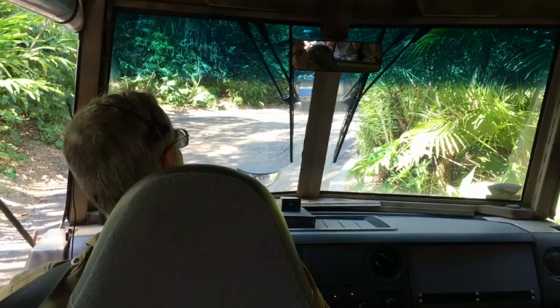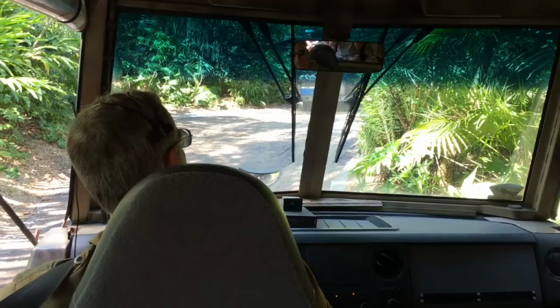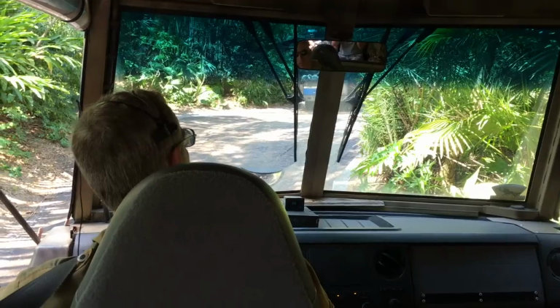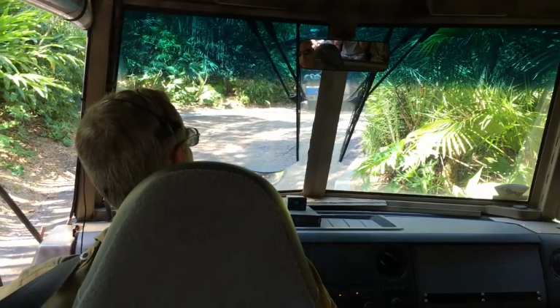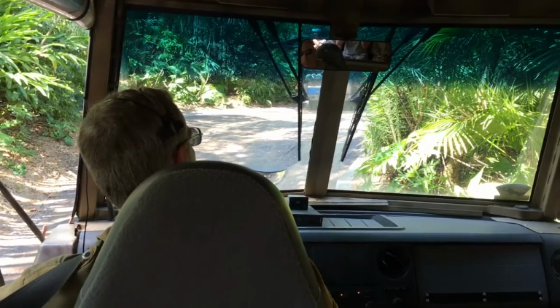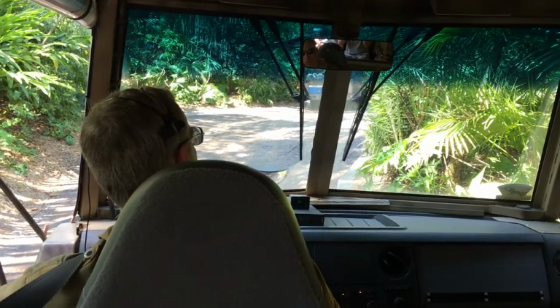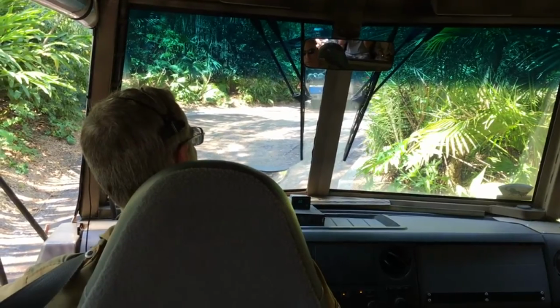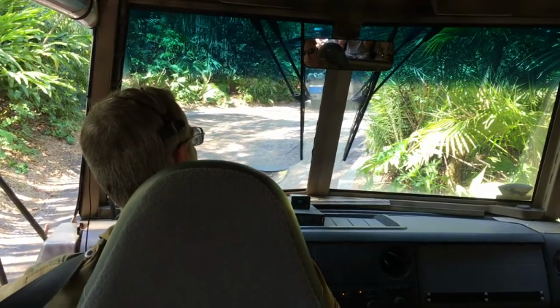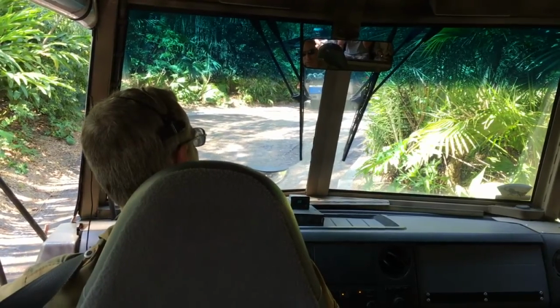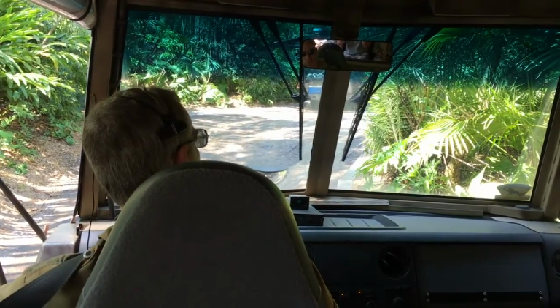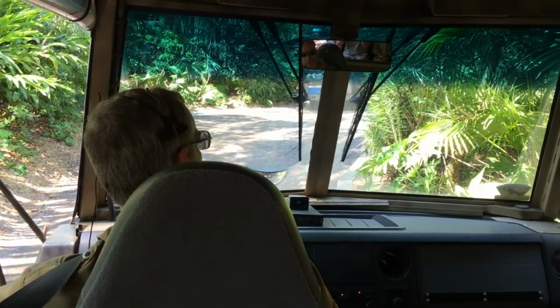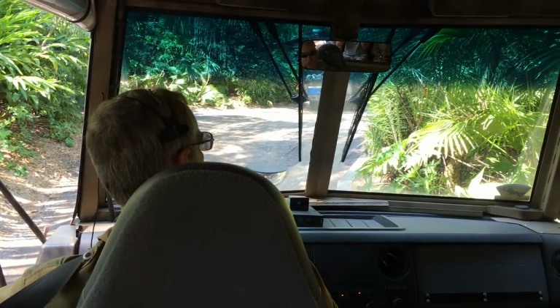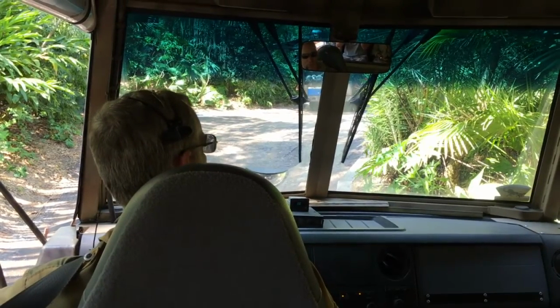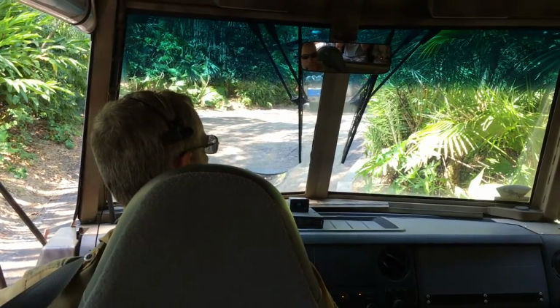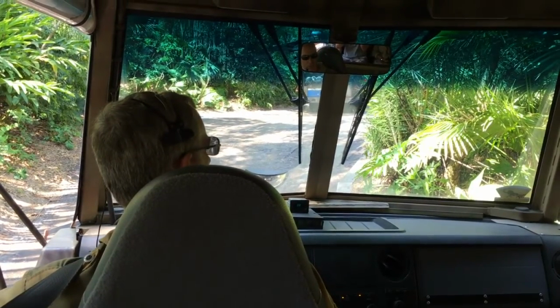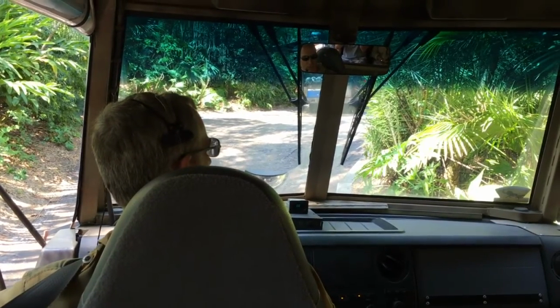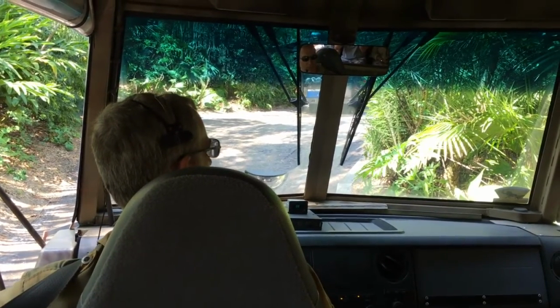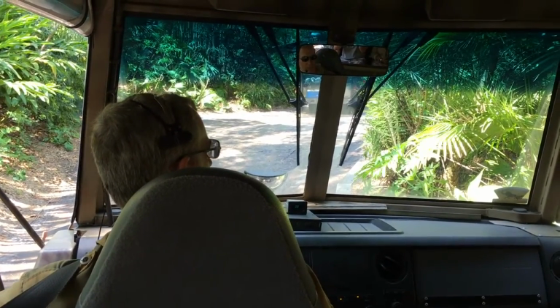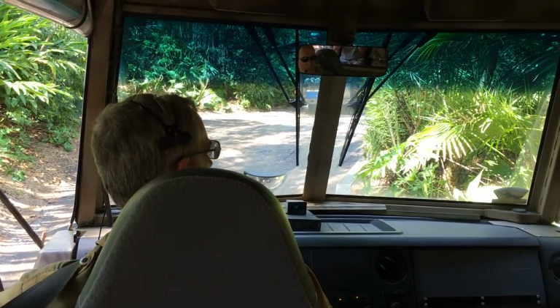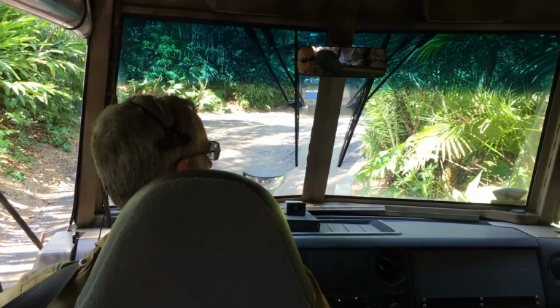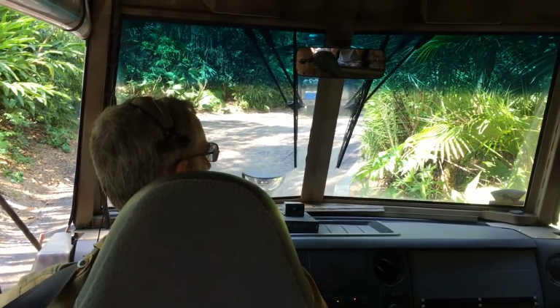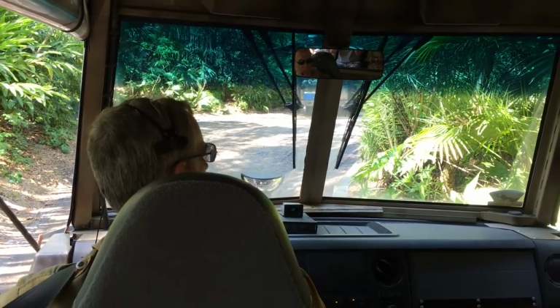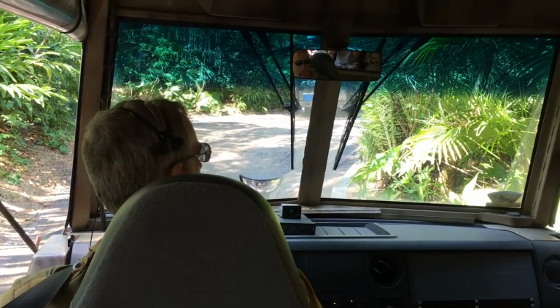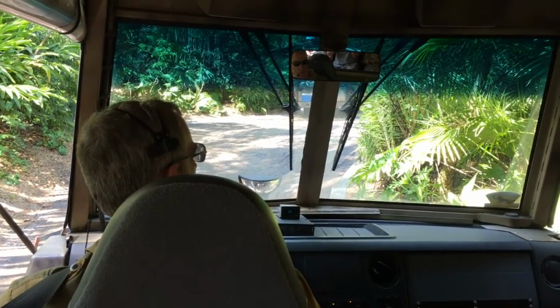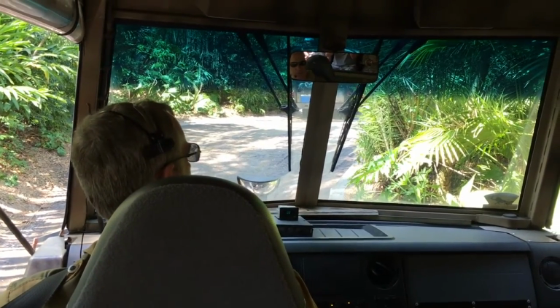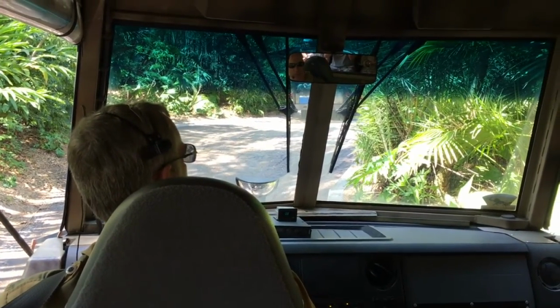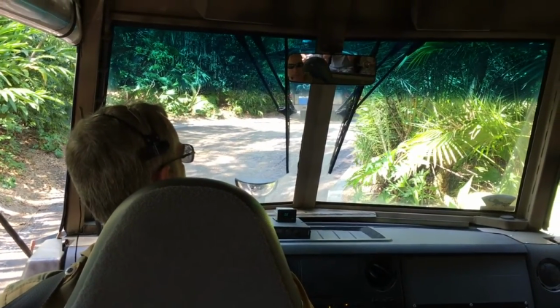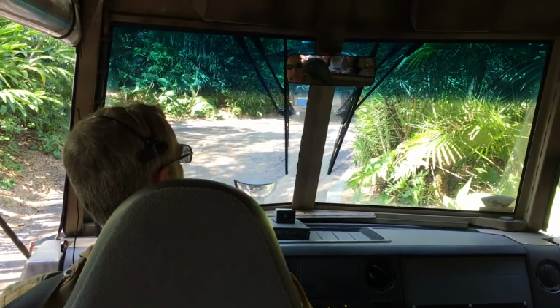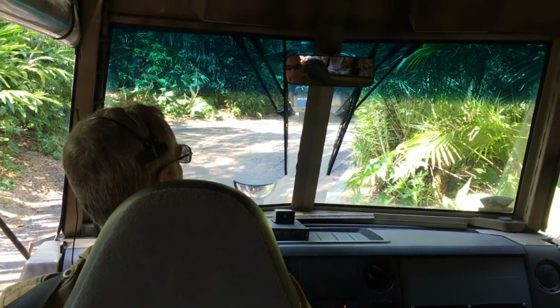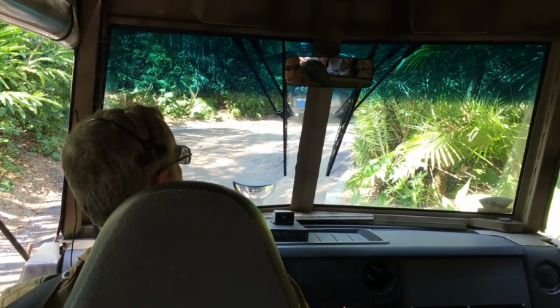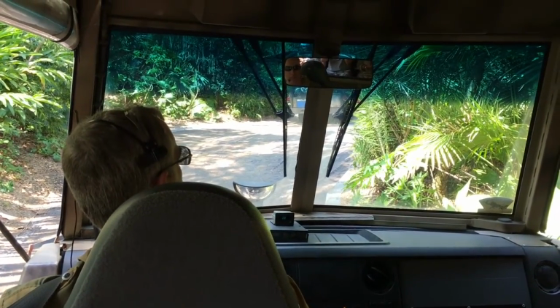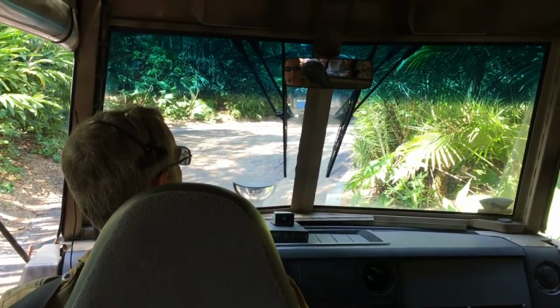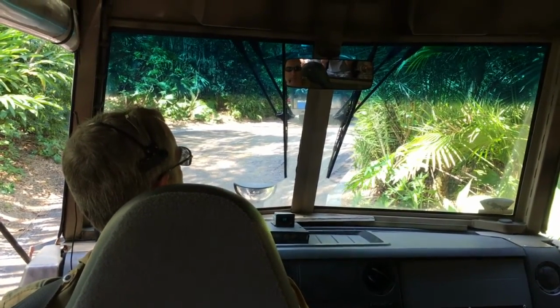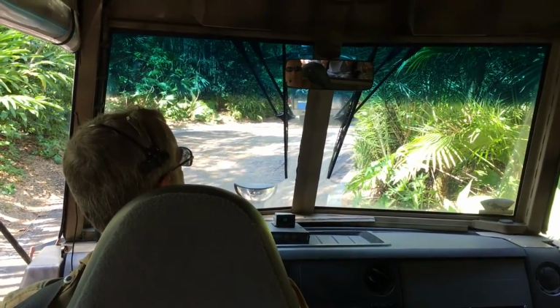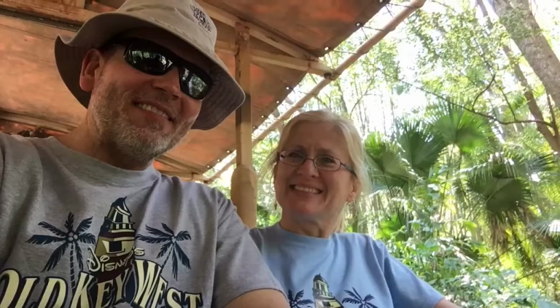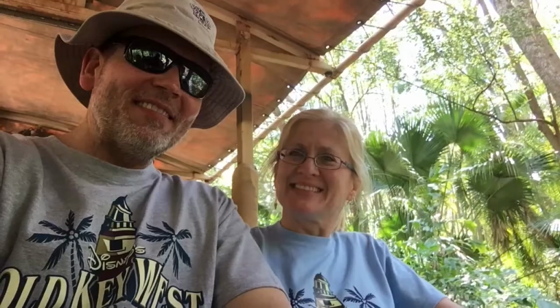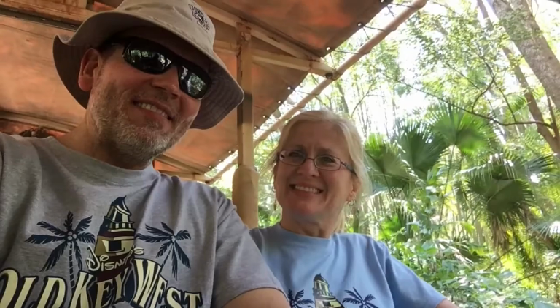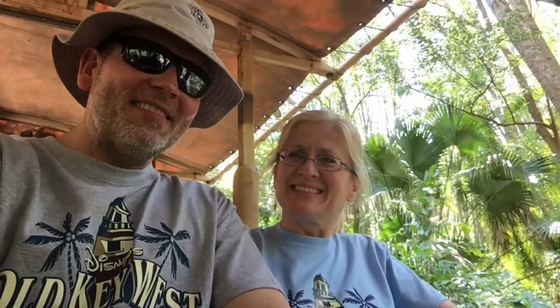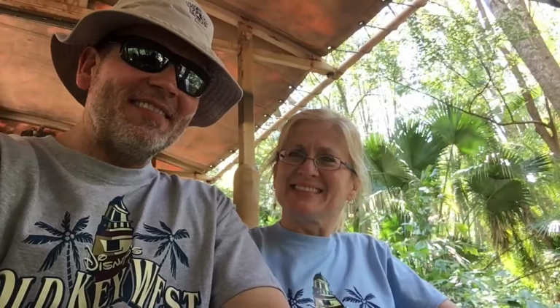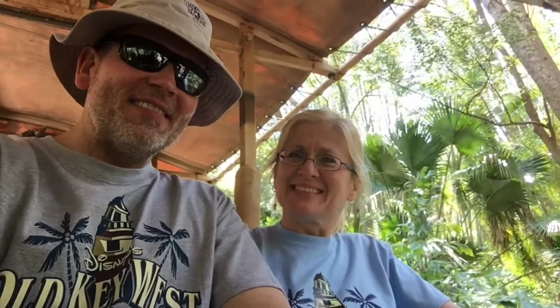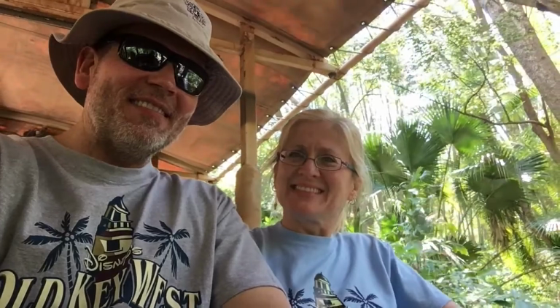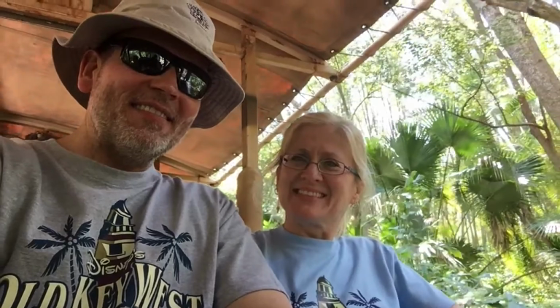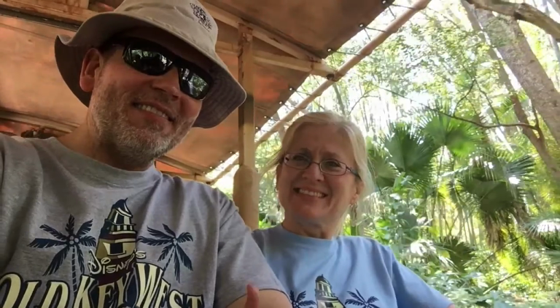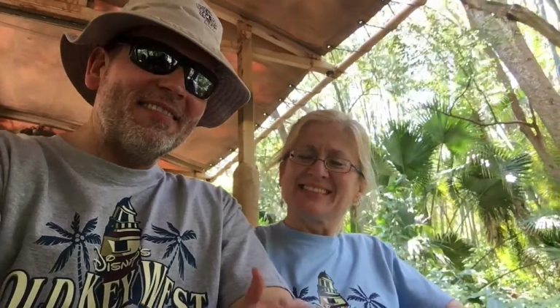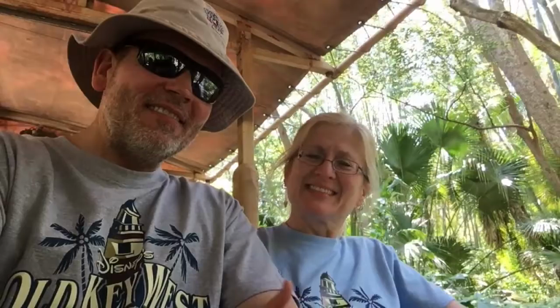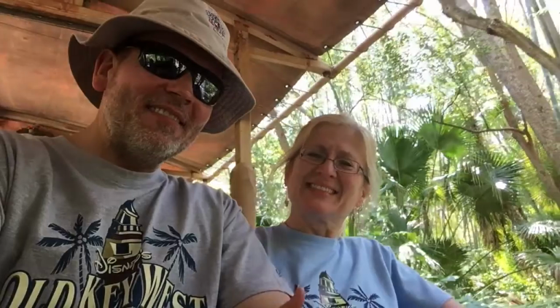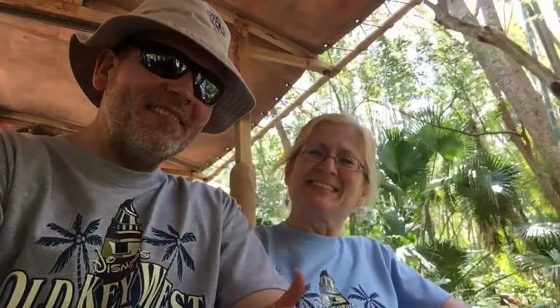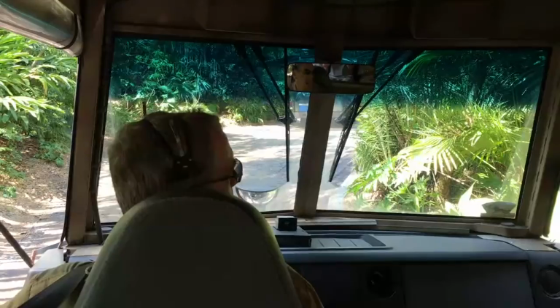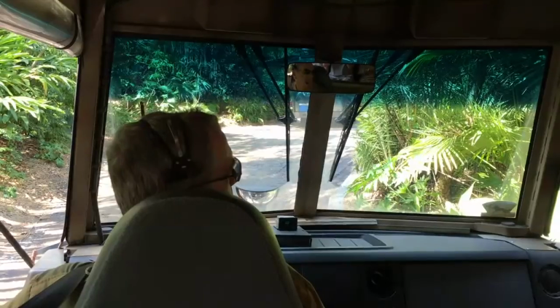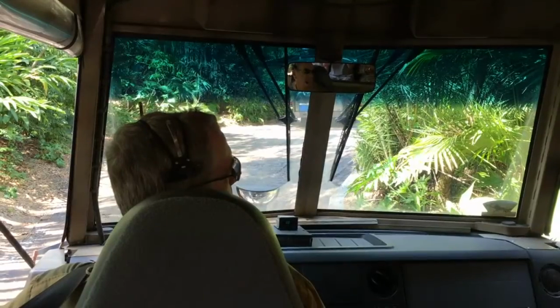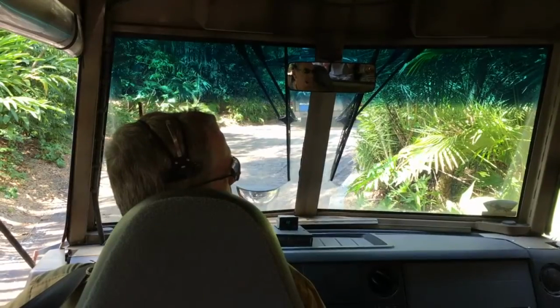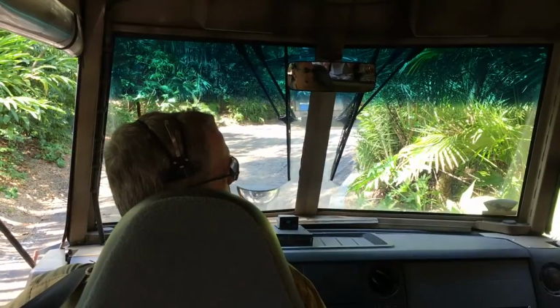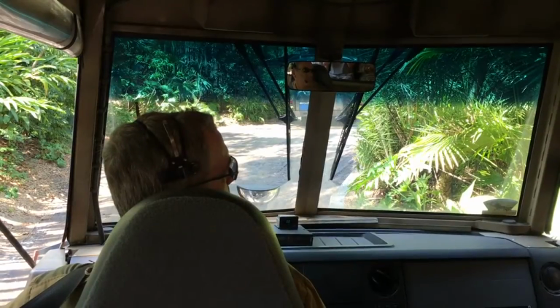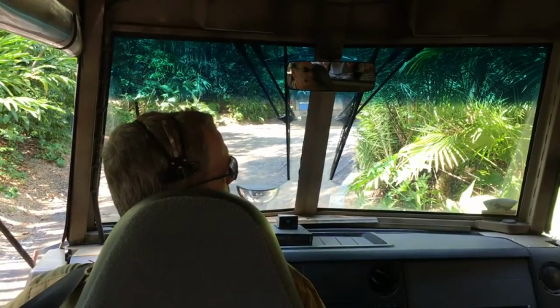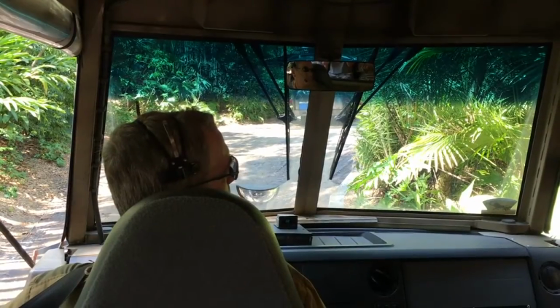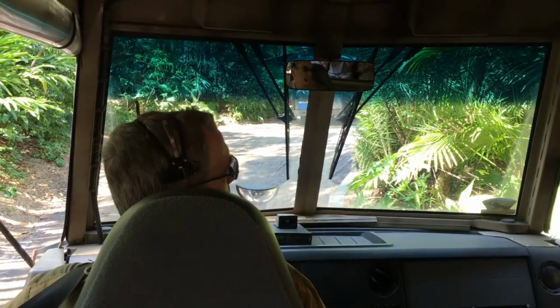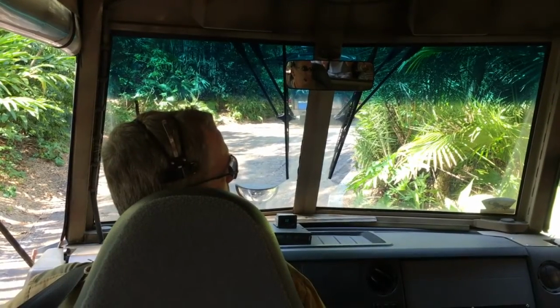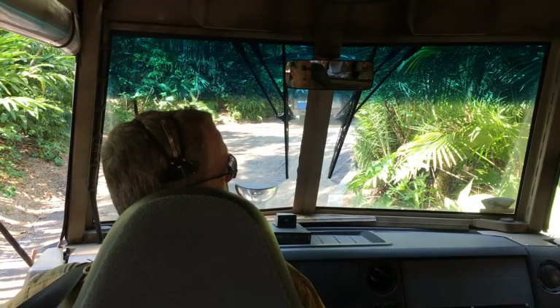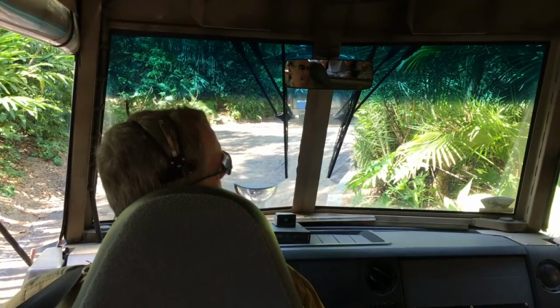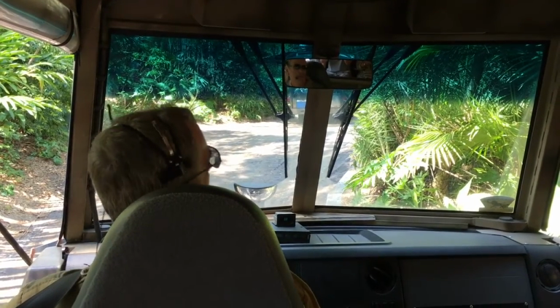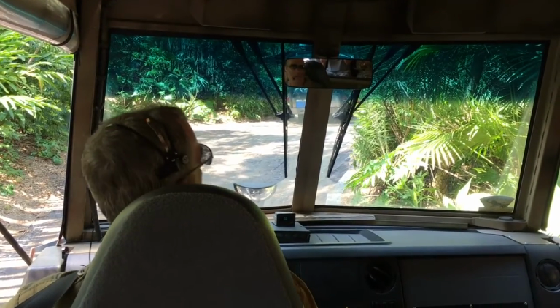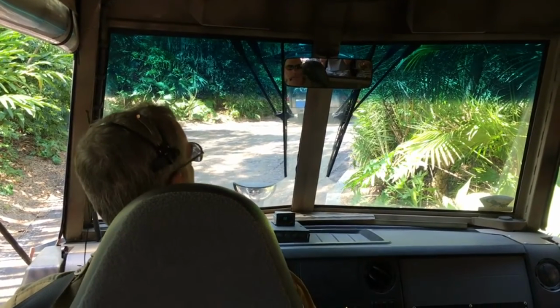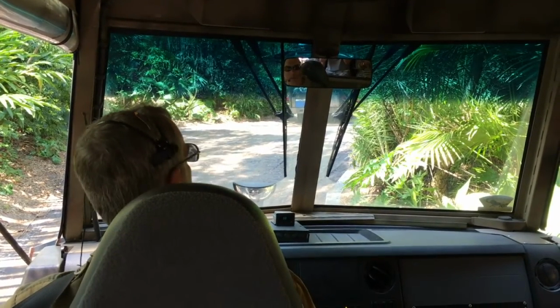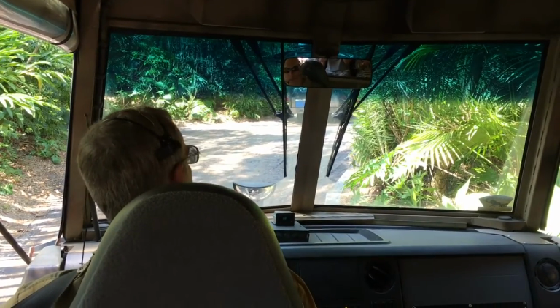To avoid injury, folks, you want to keep those hands and arms inside the vehicle. Alright, your doors are all closed and you're all clear.